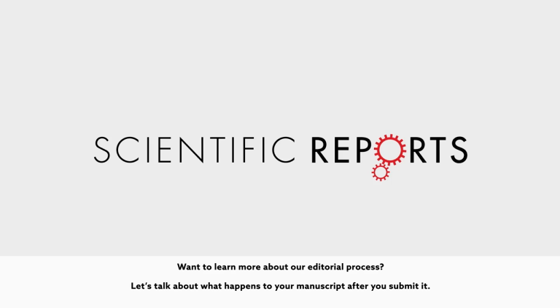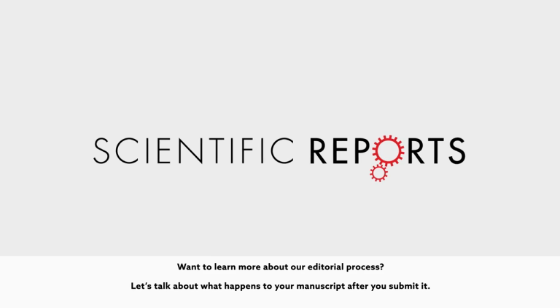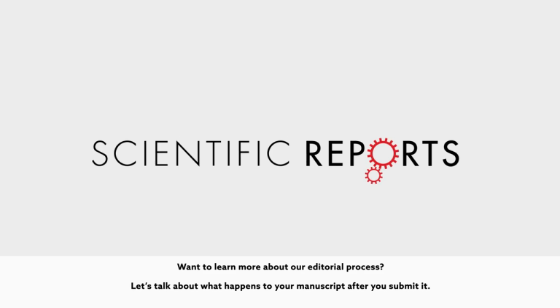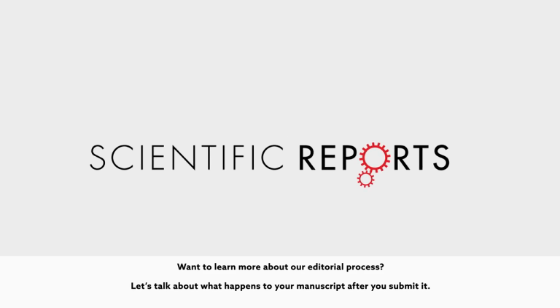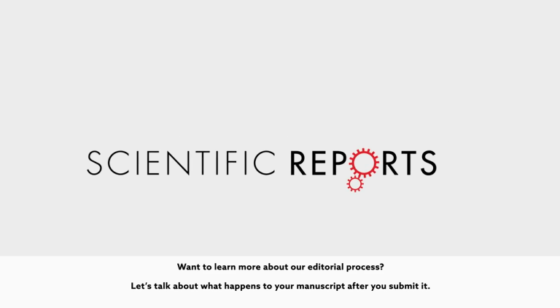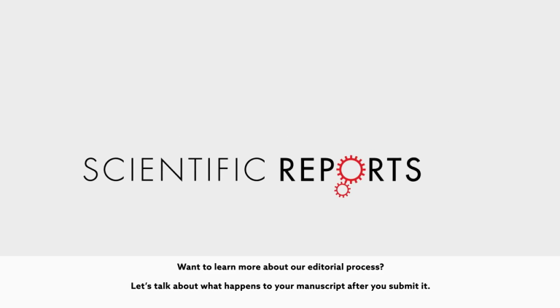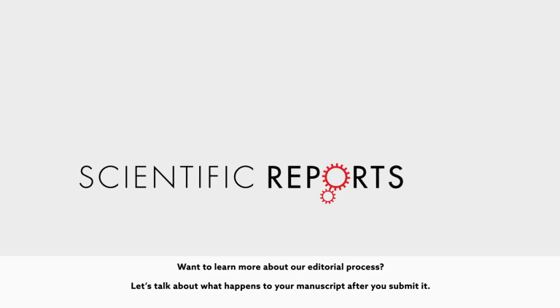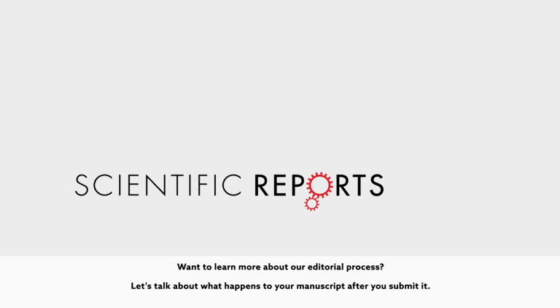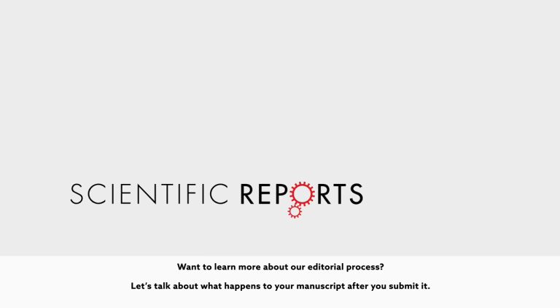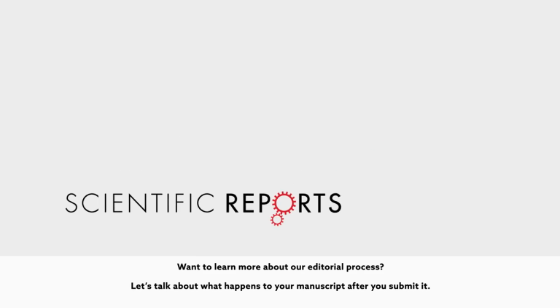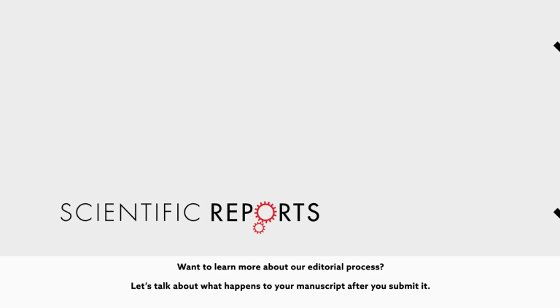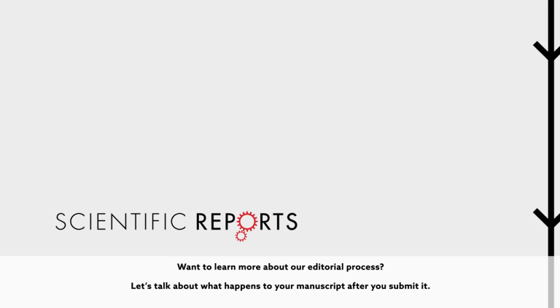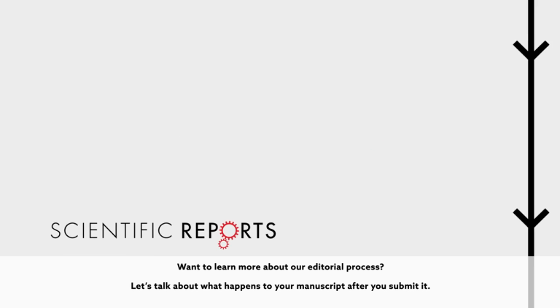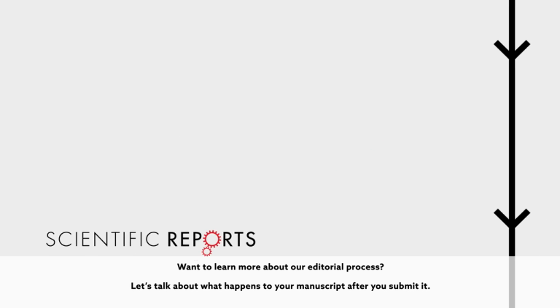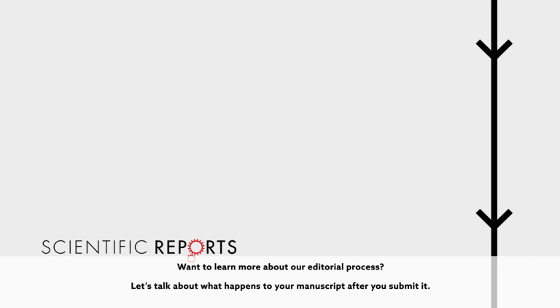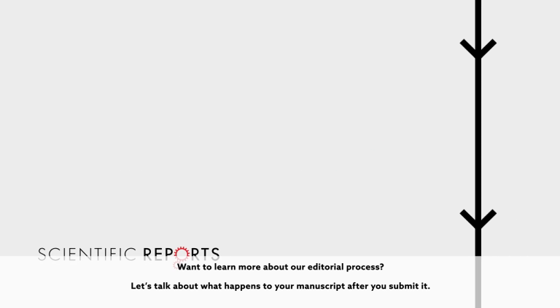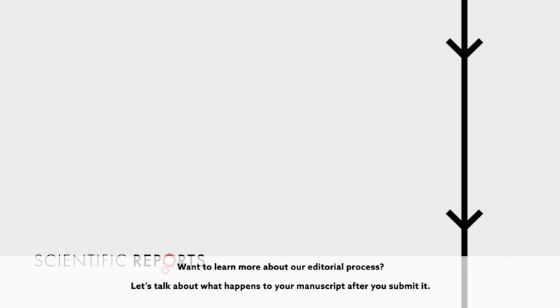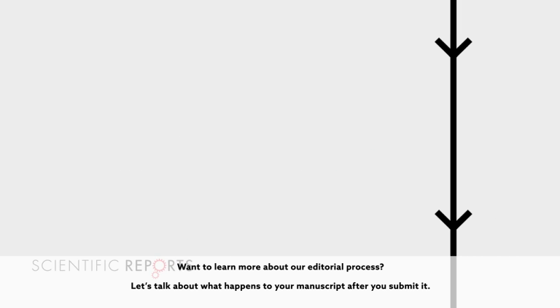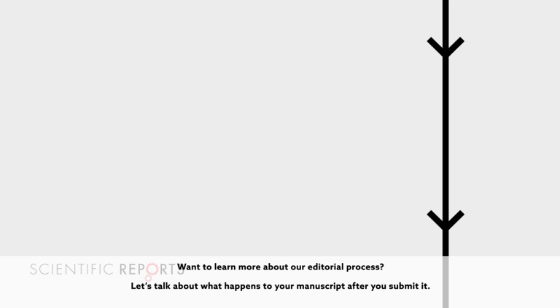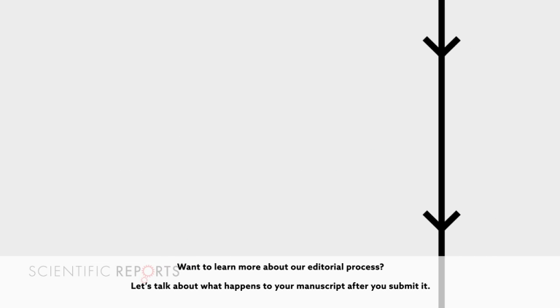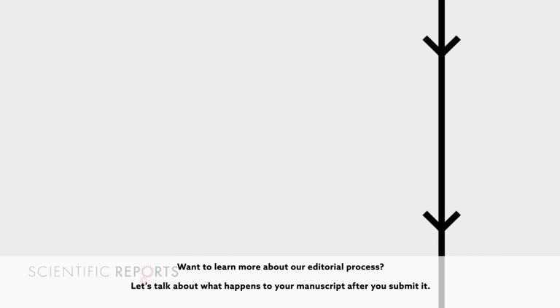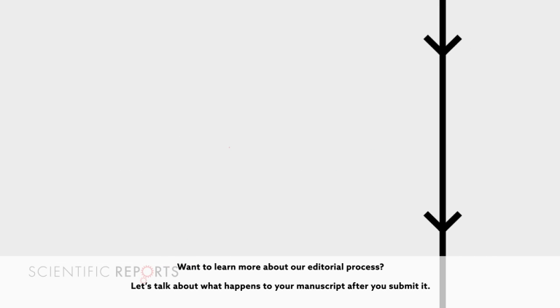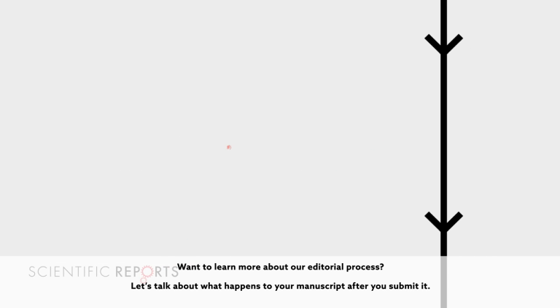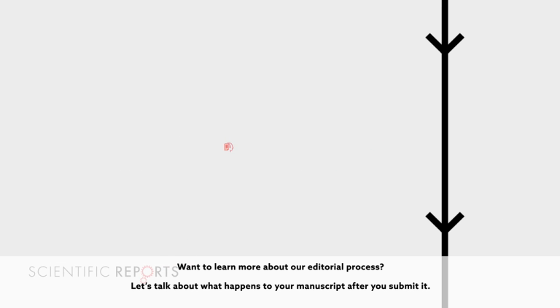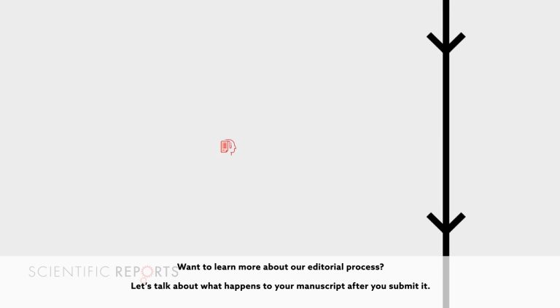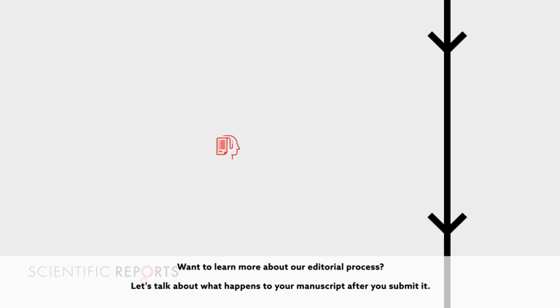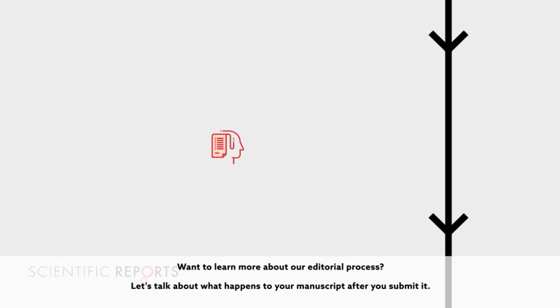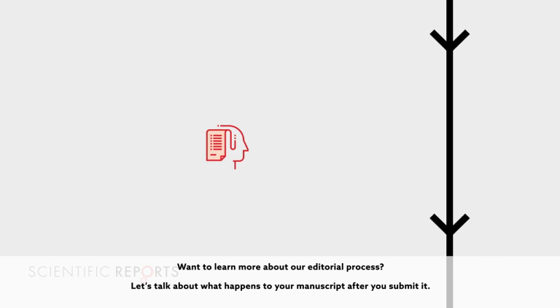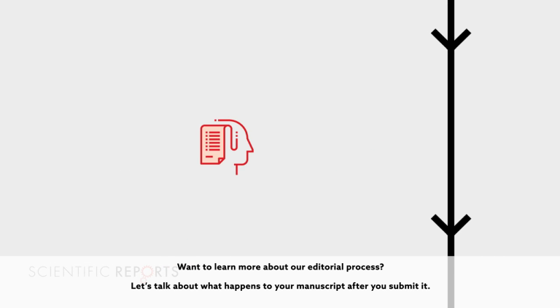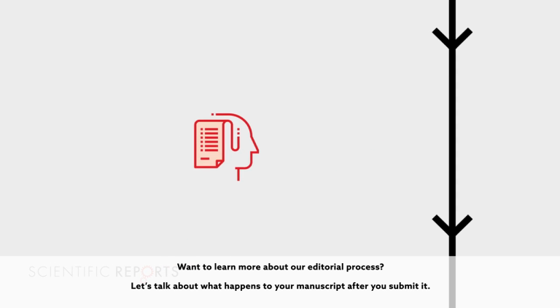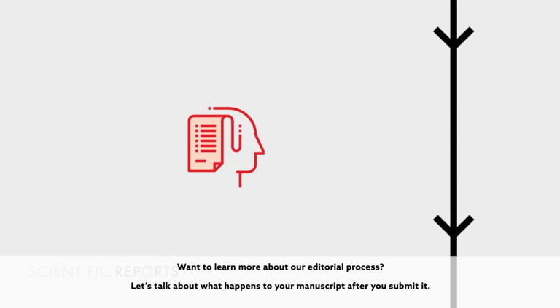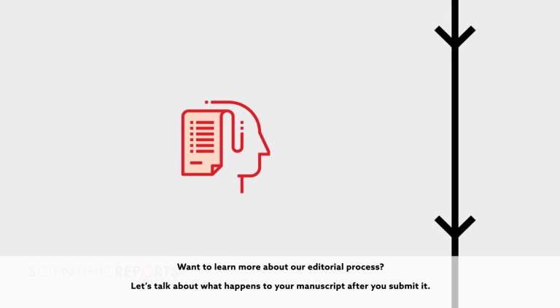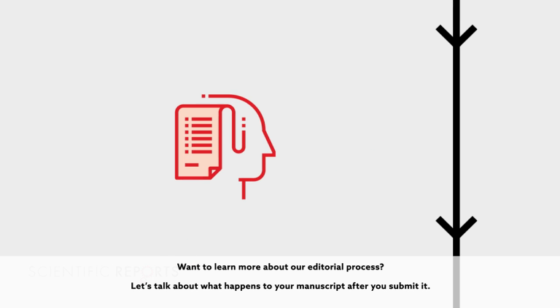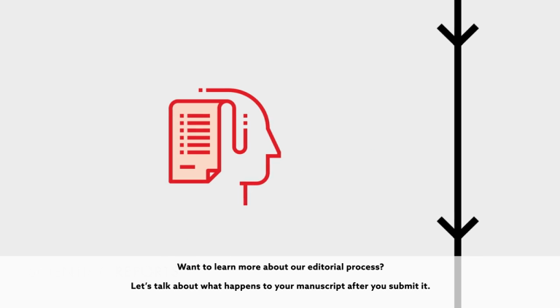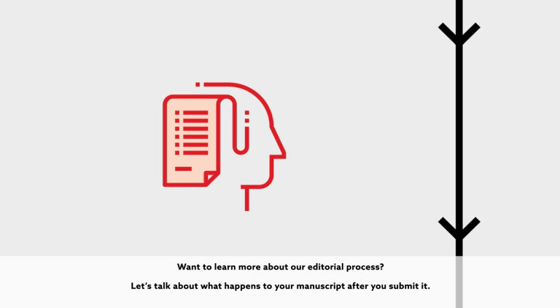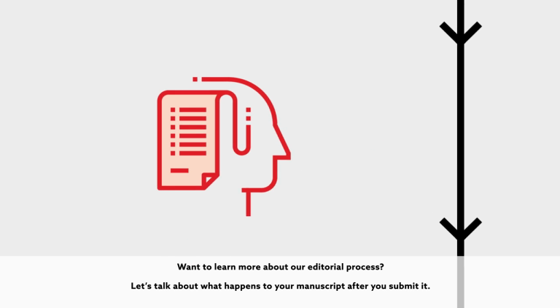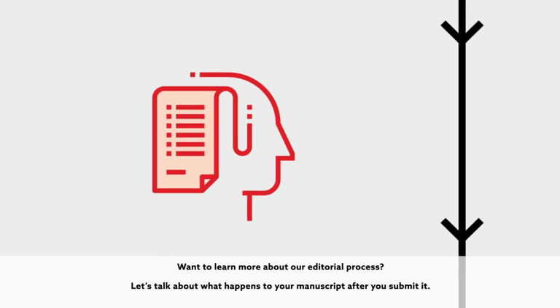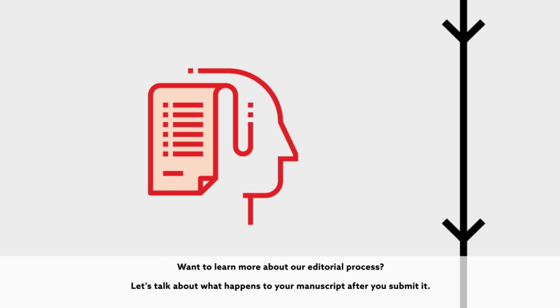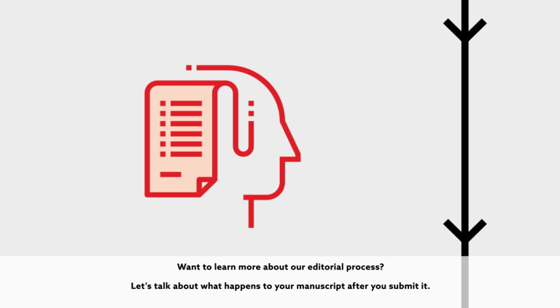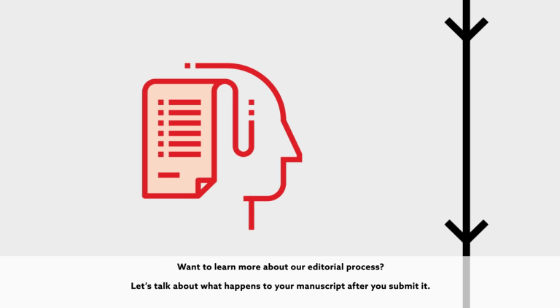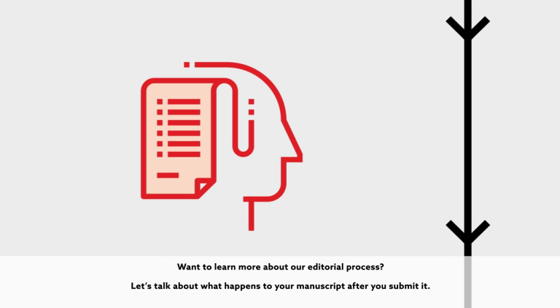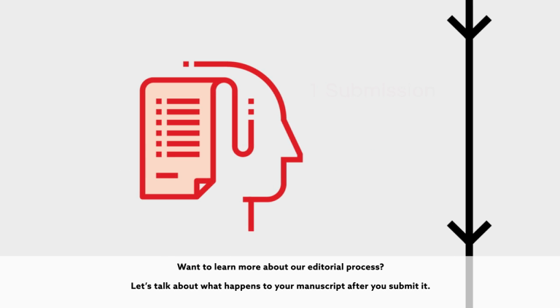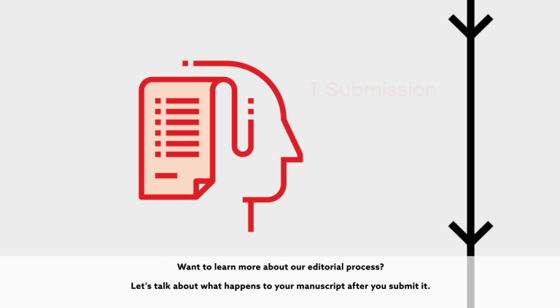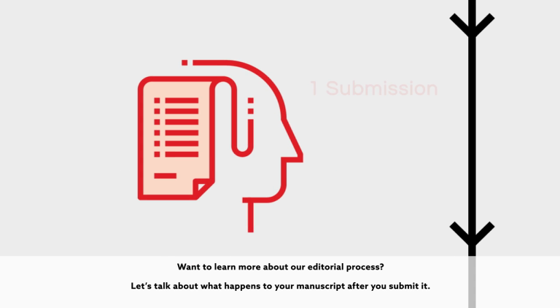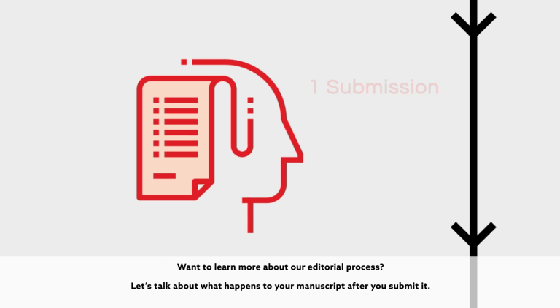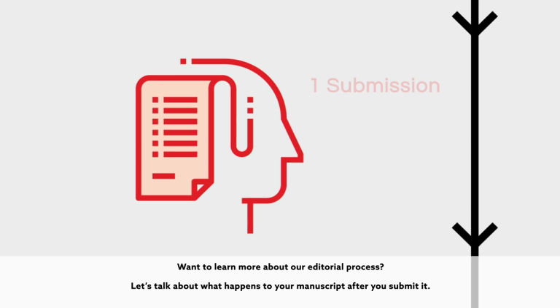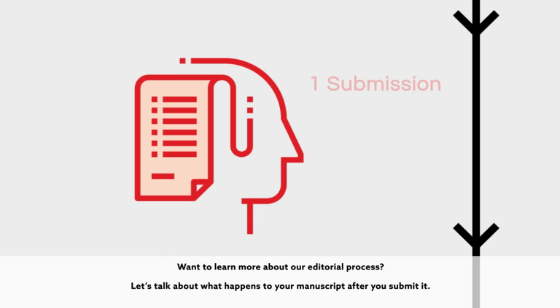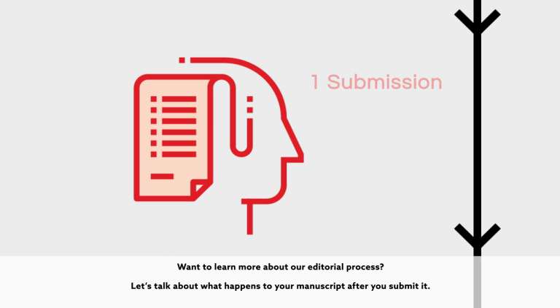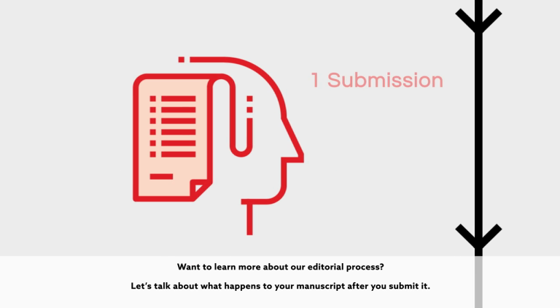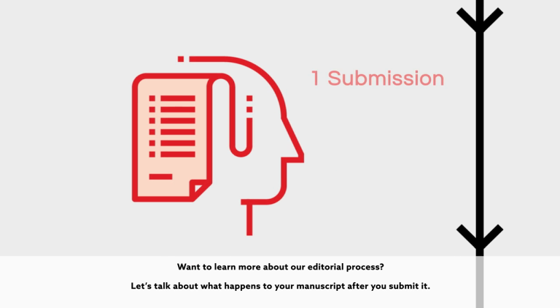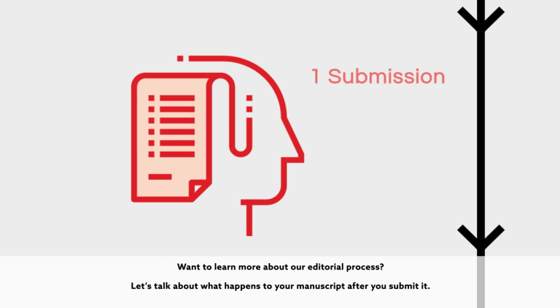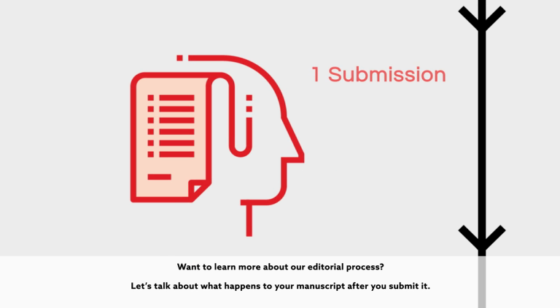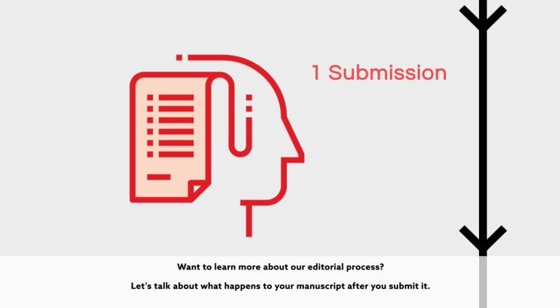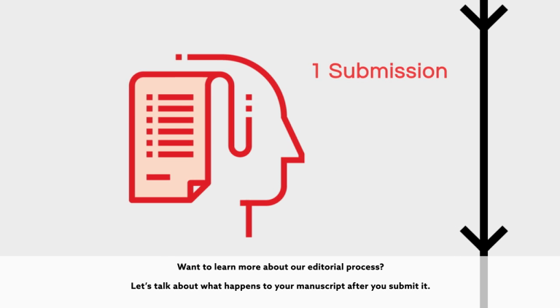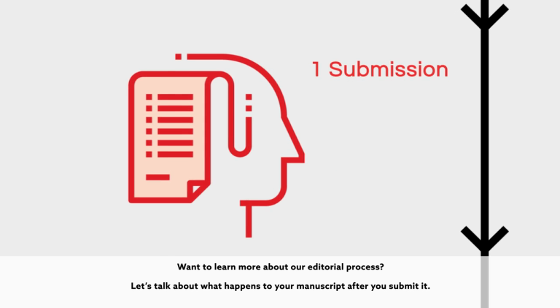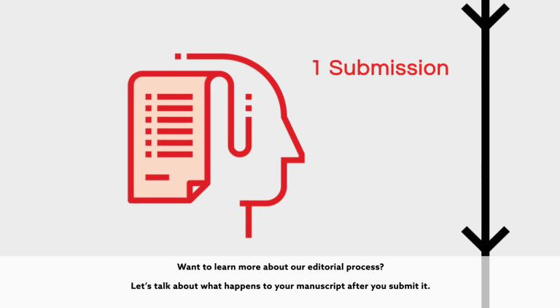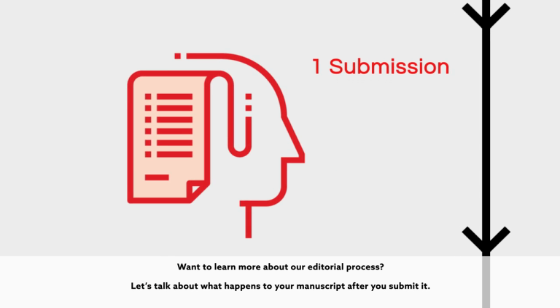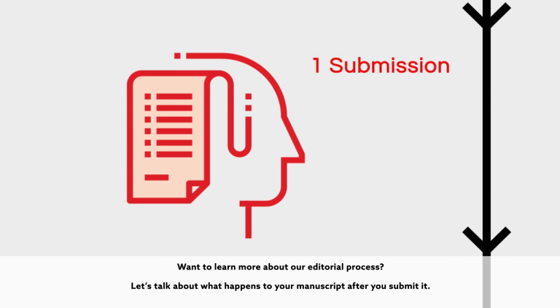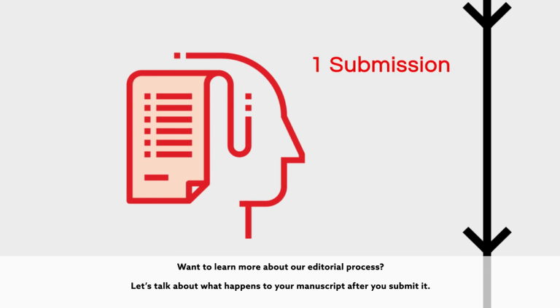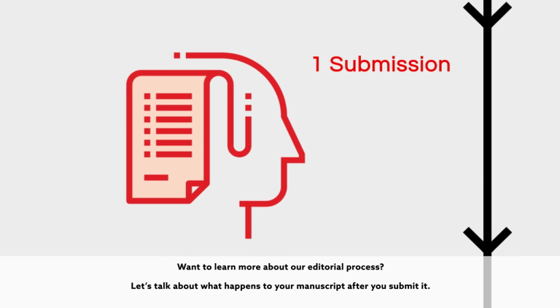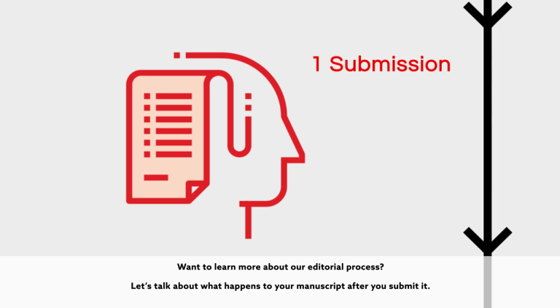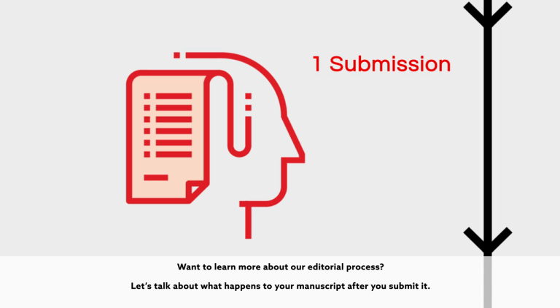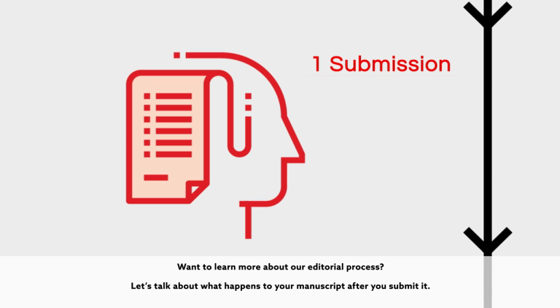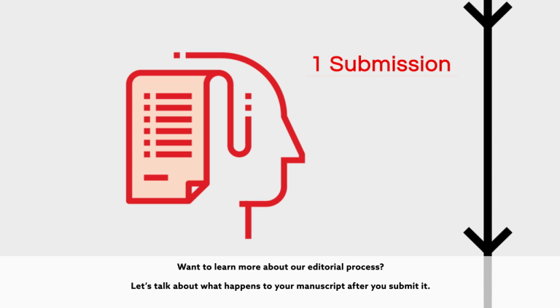Want to learn more about our editorial process? Let's talk about what happens to your manuscript after you submit it.